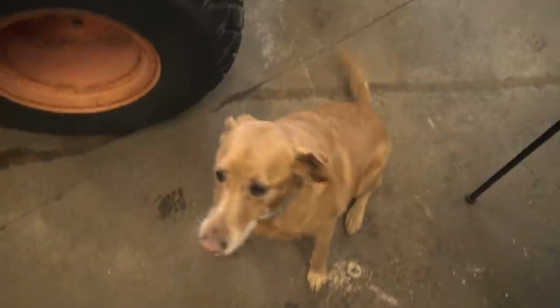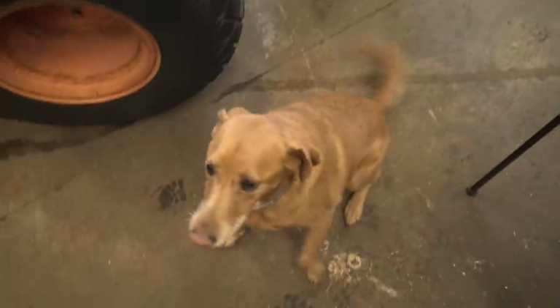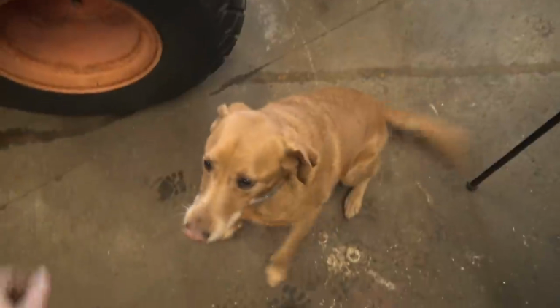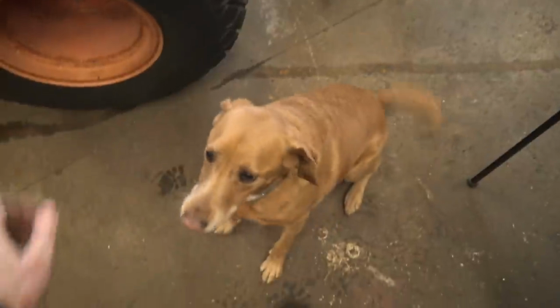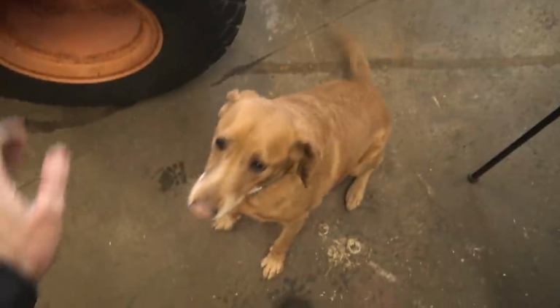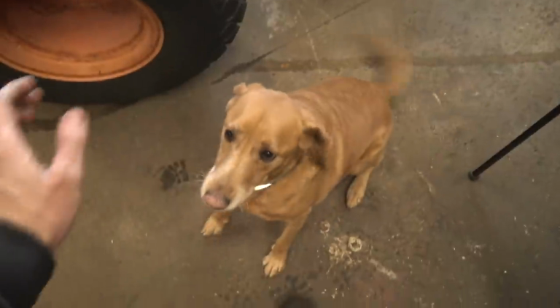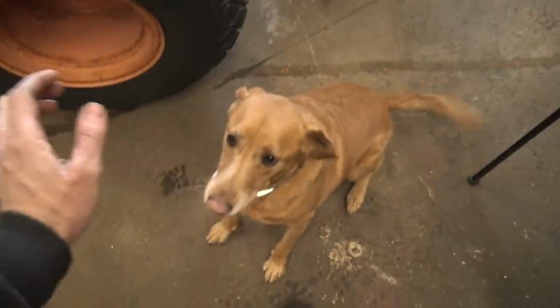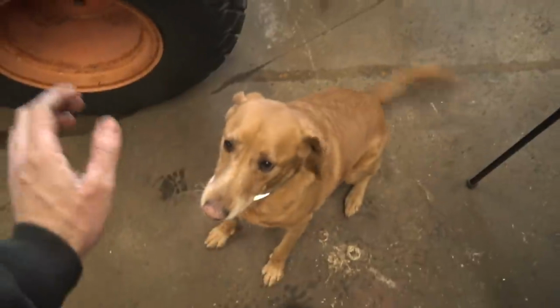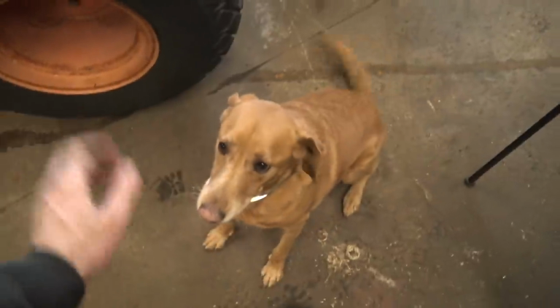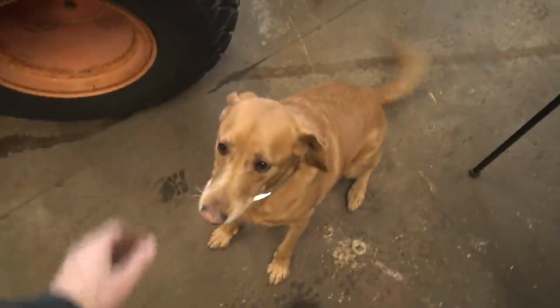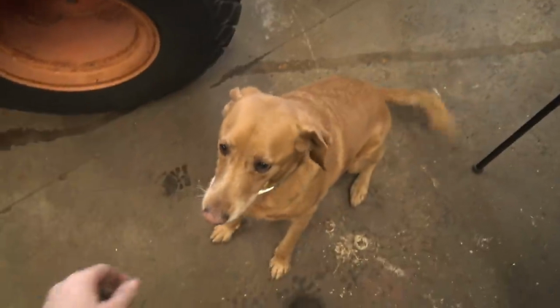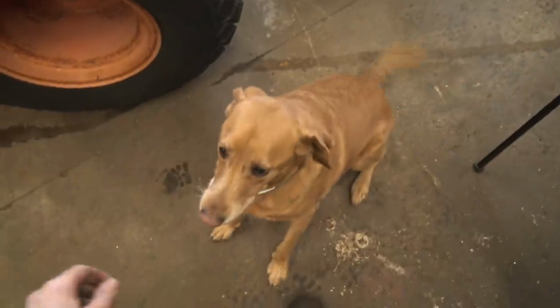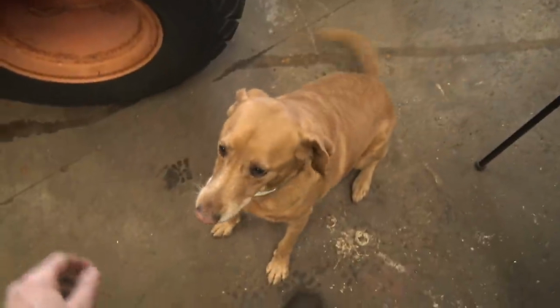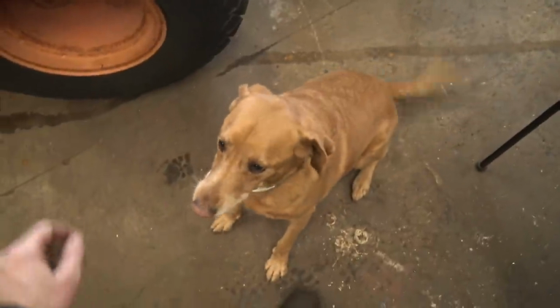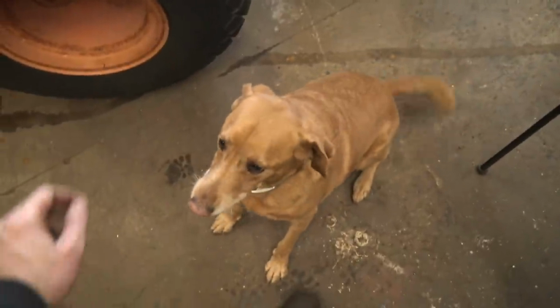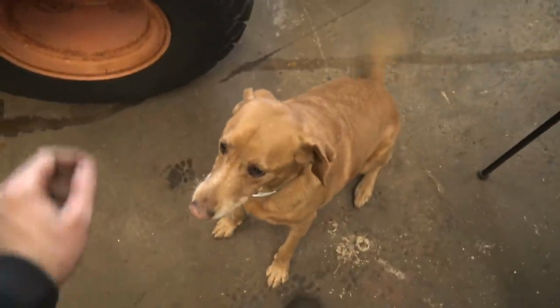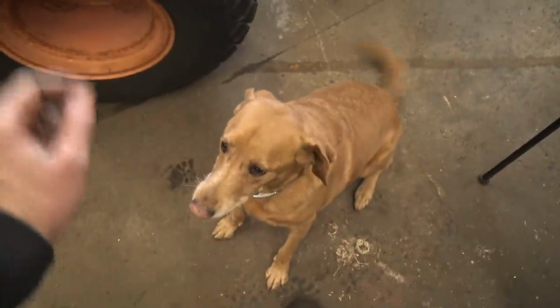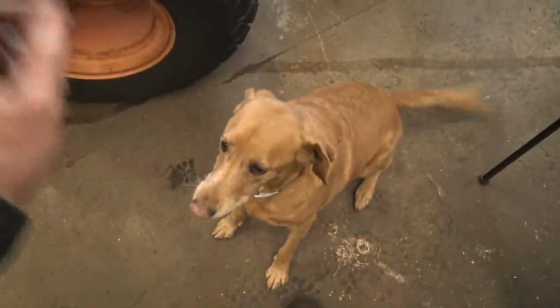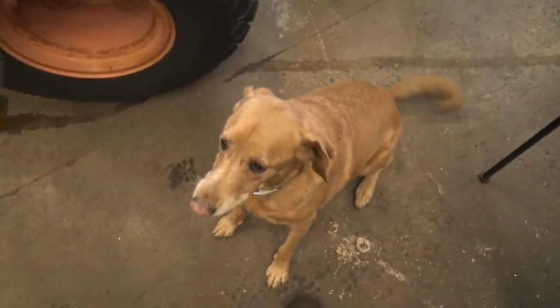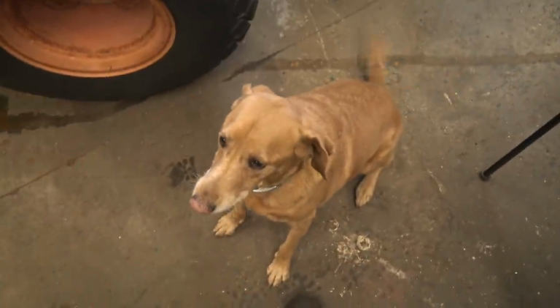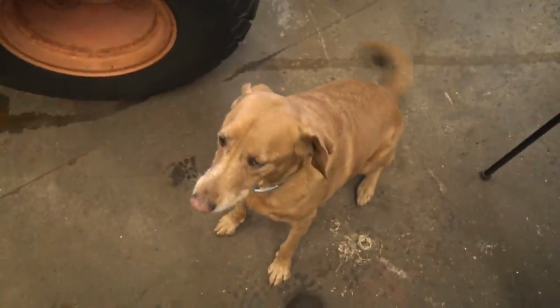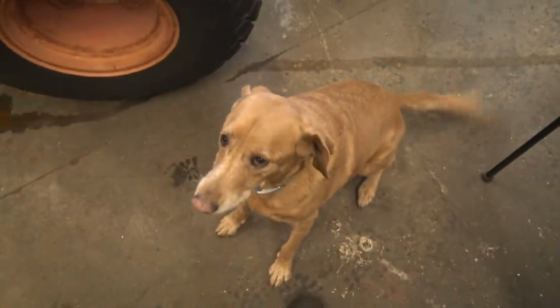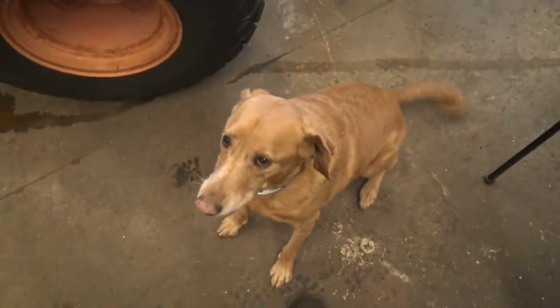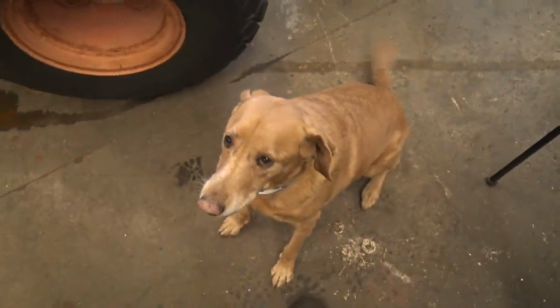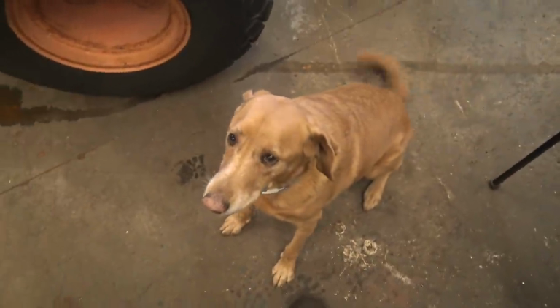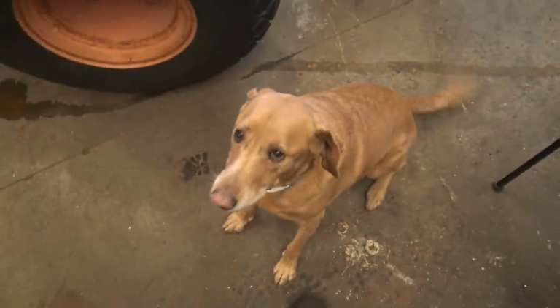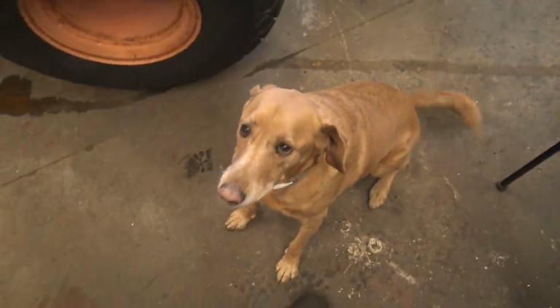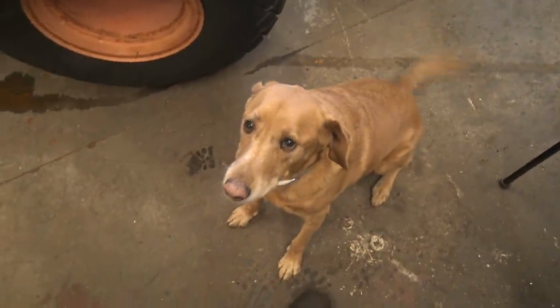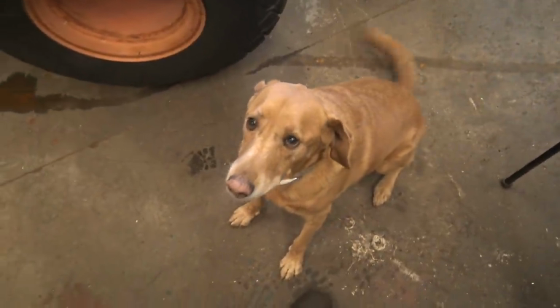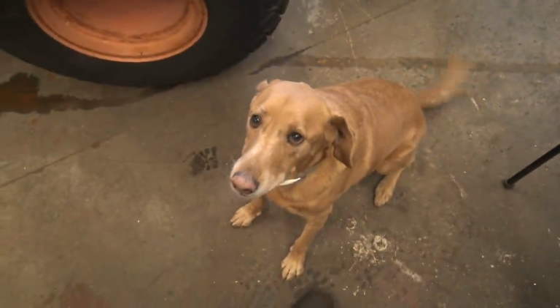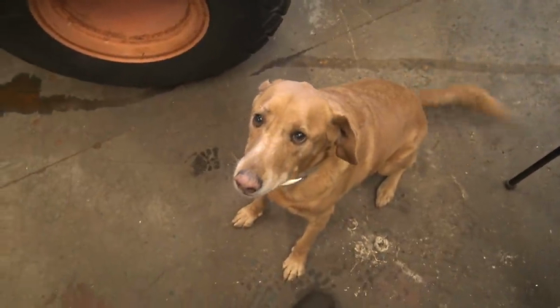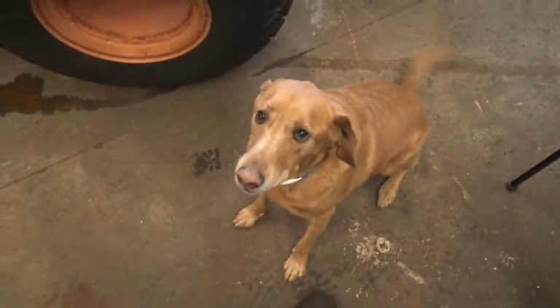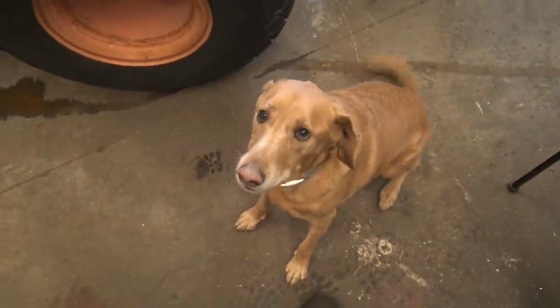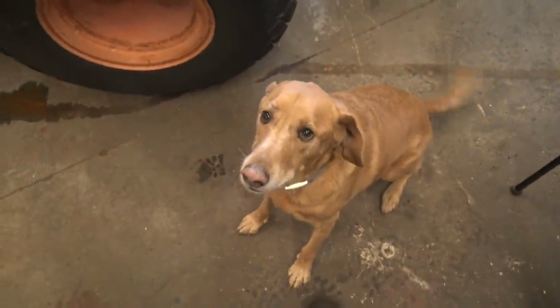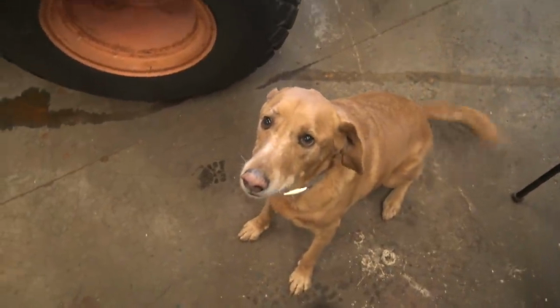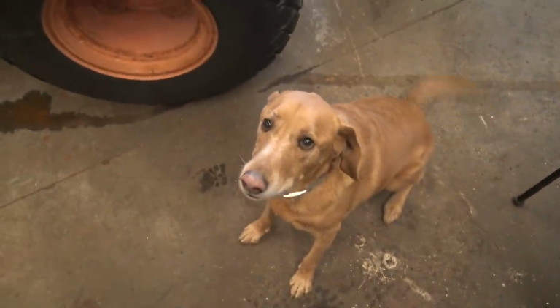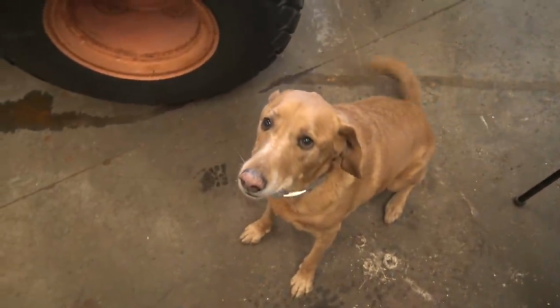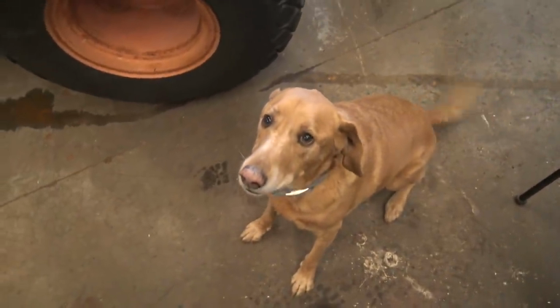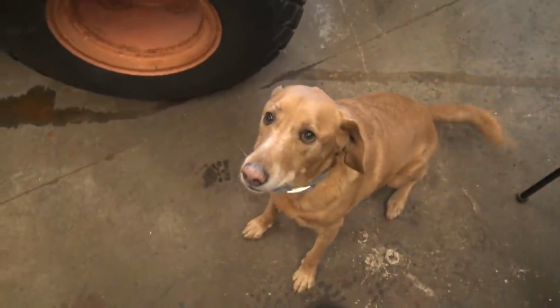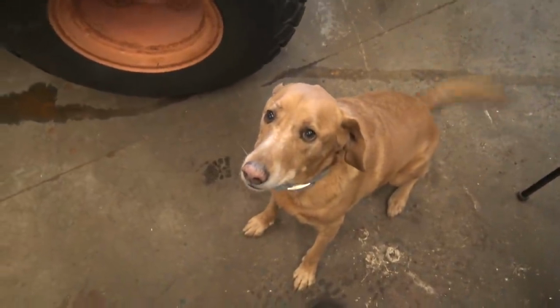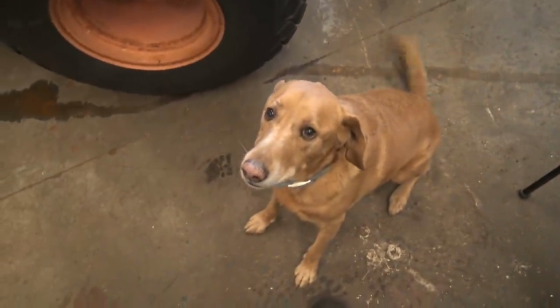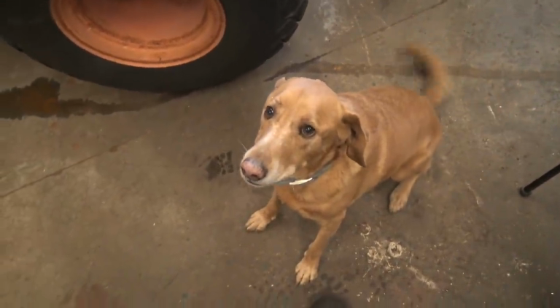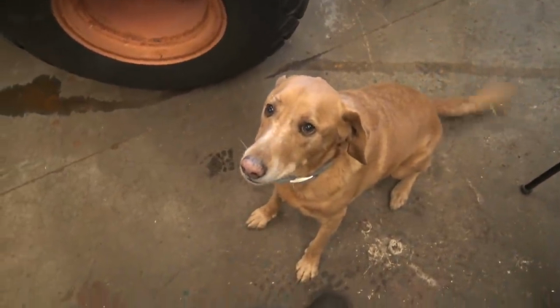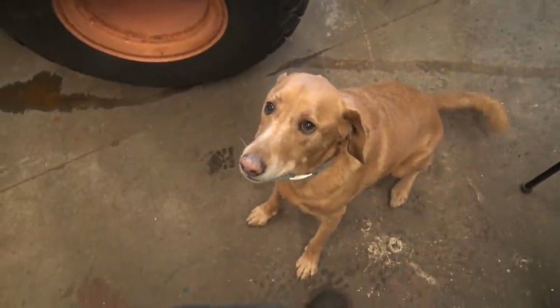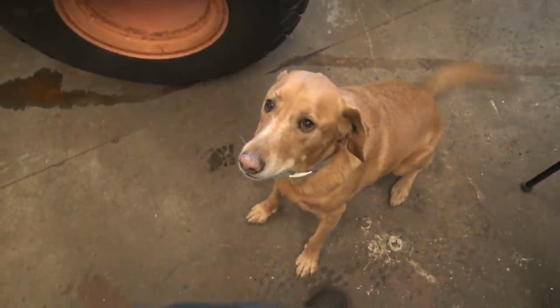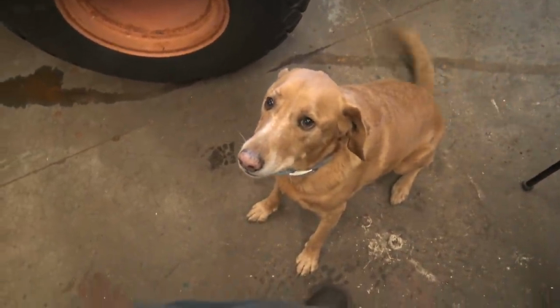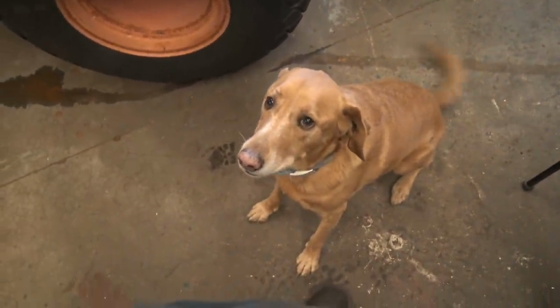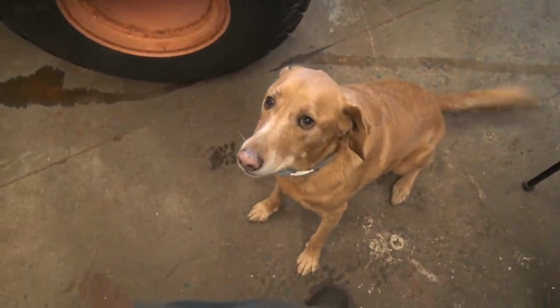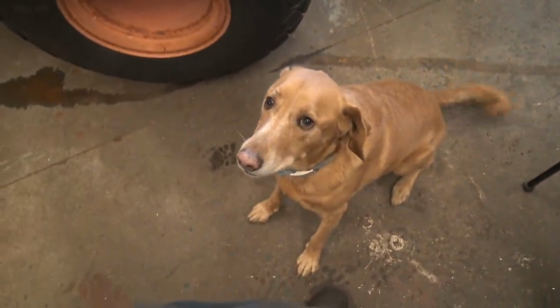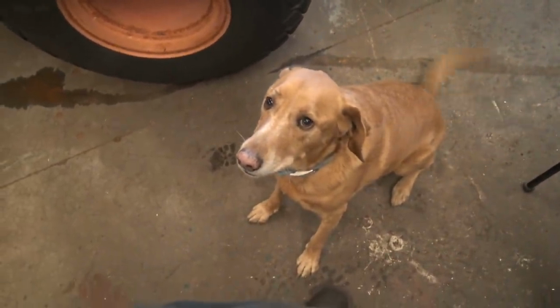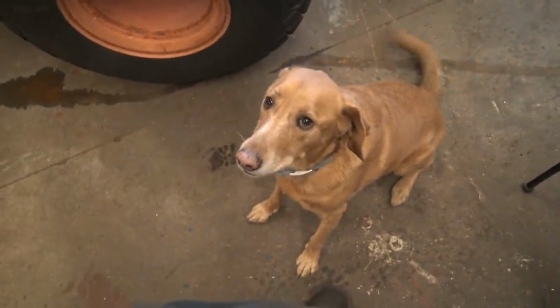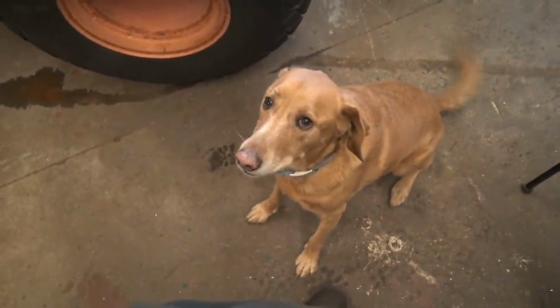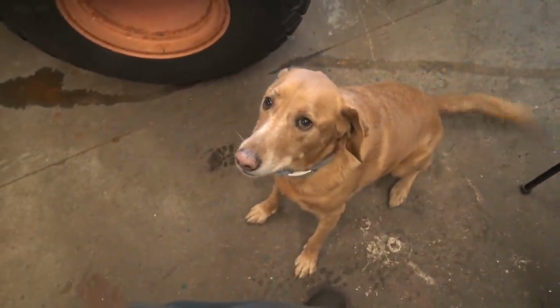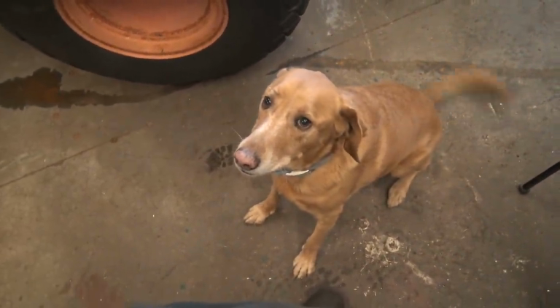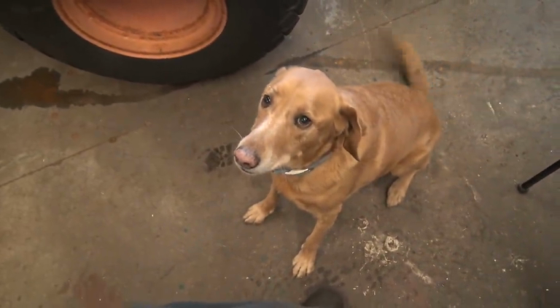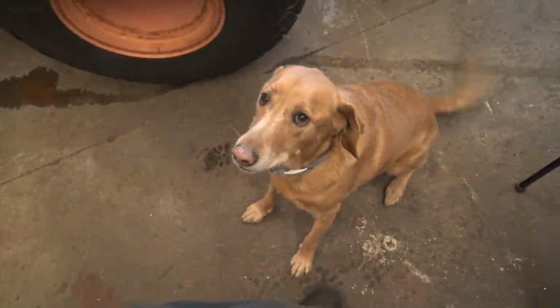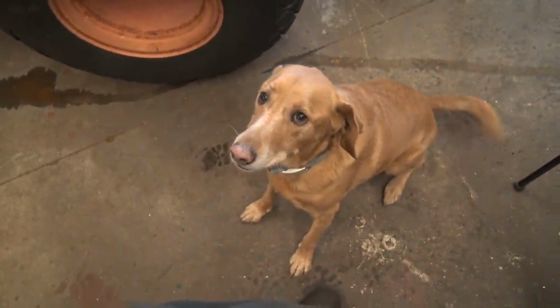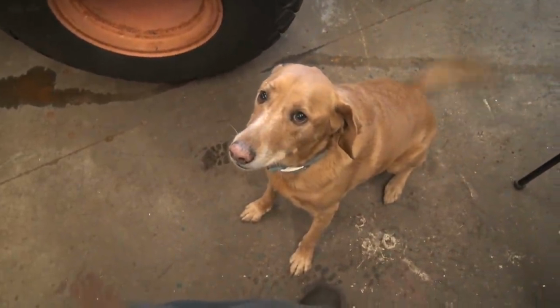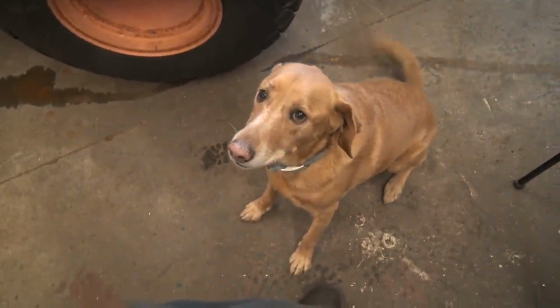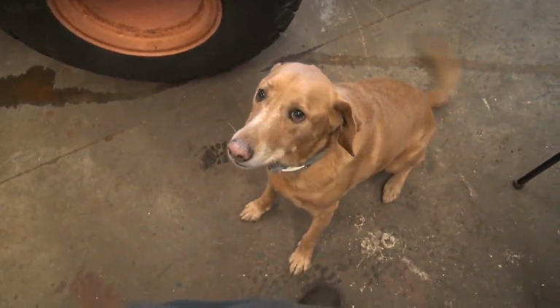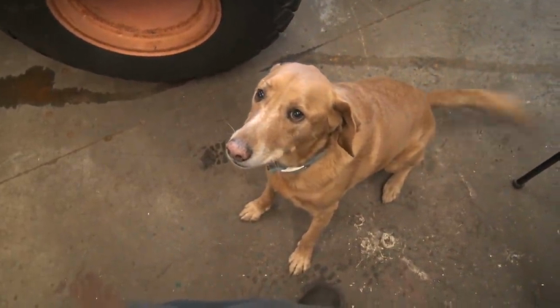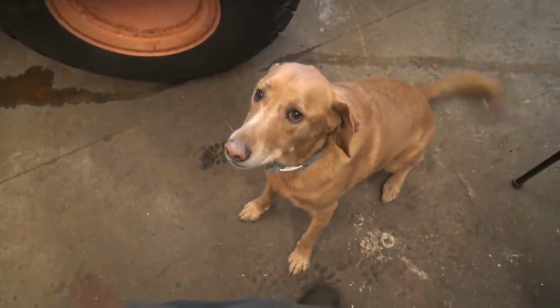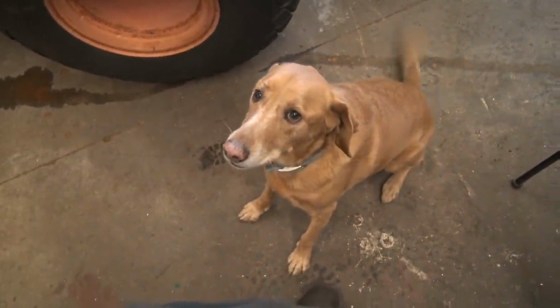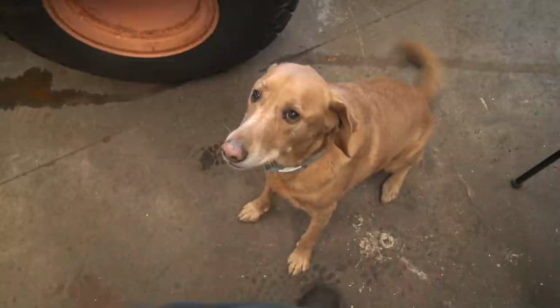Good boy, you do not get fed for another 30 minutes and you know it — stop looking at me like that.